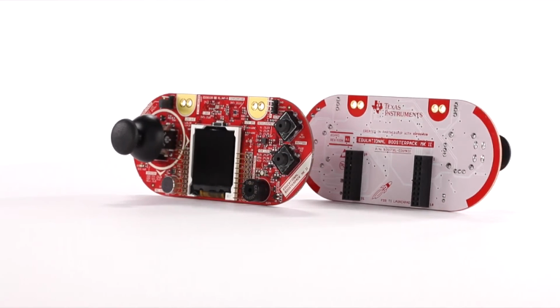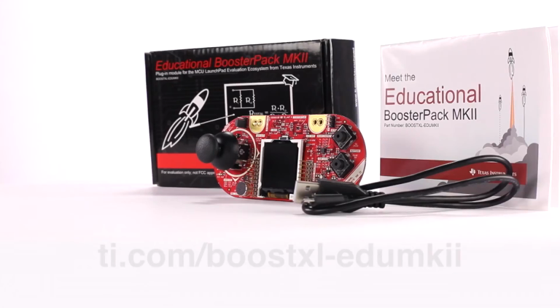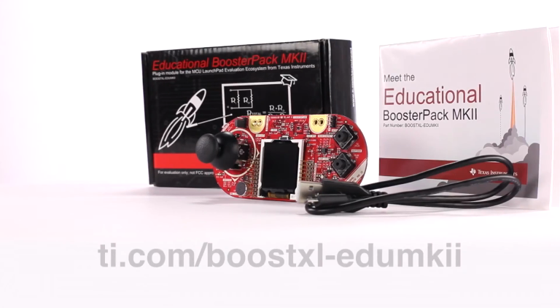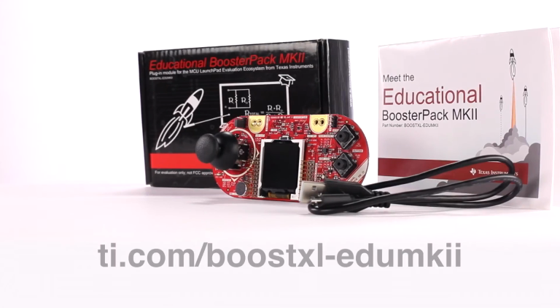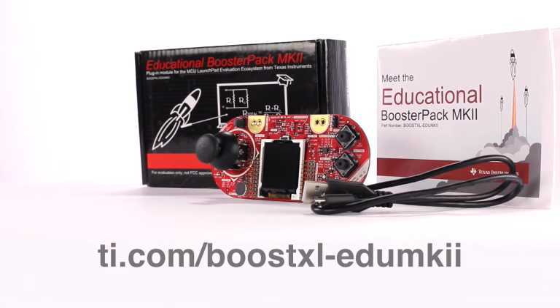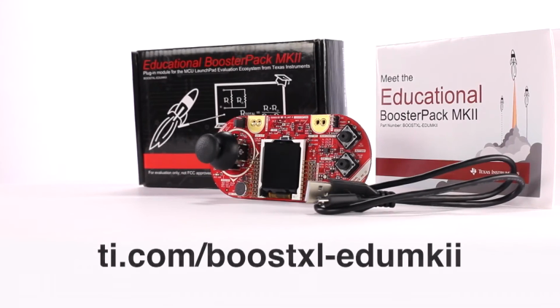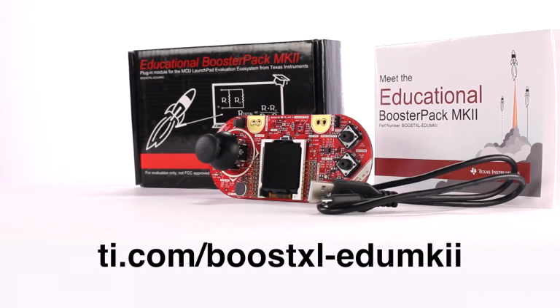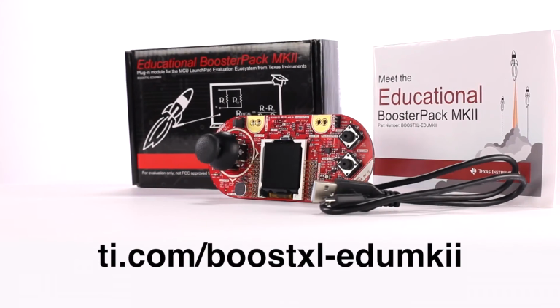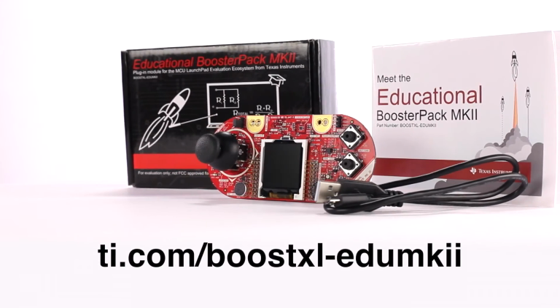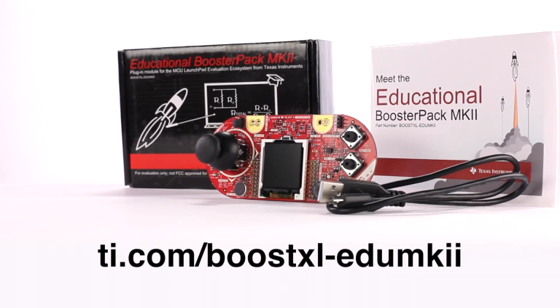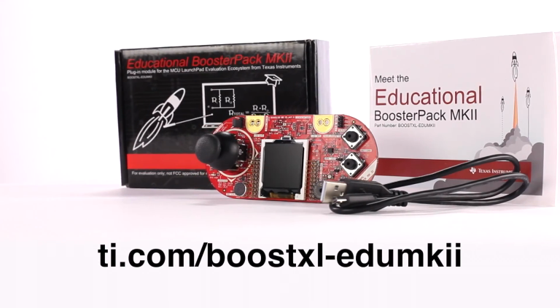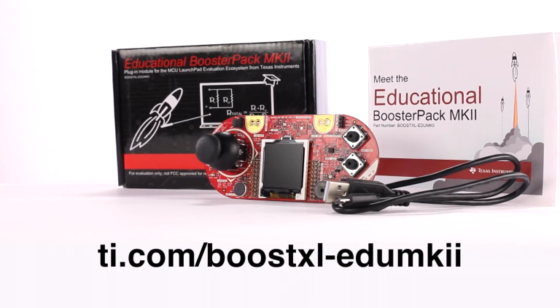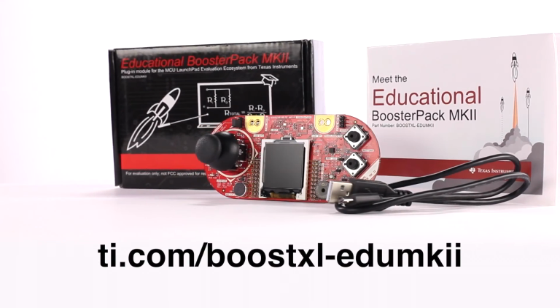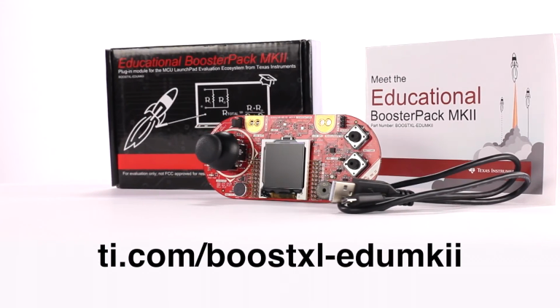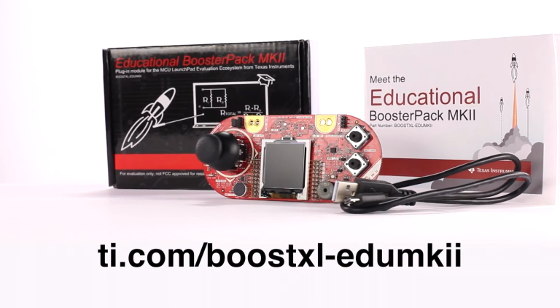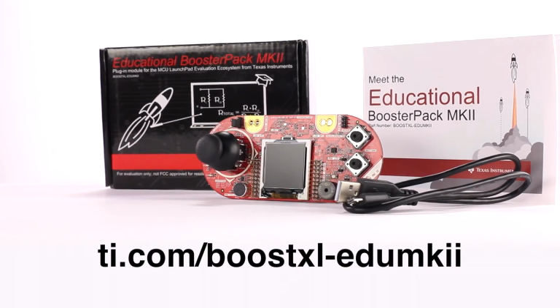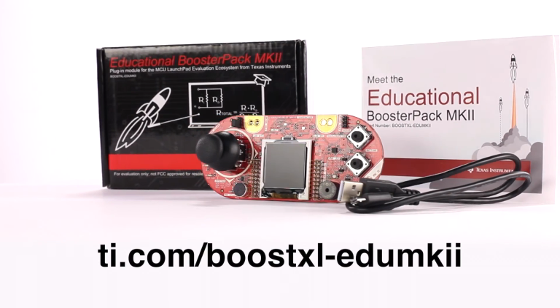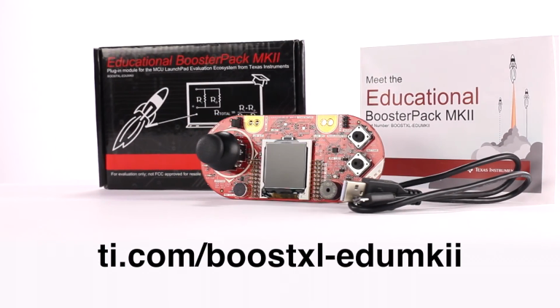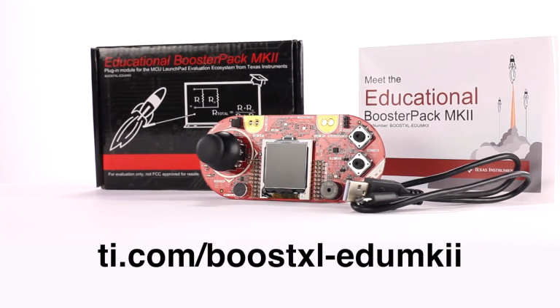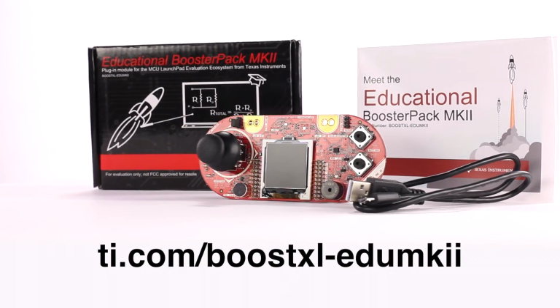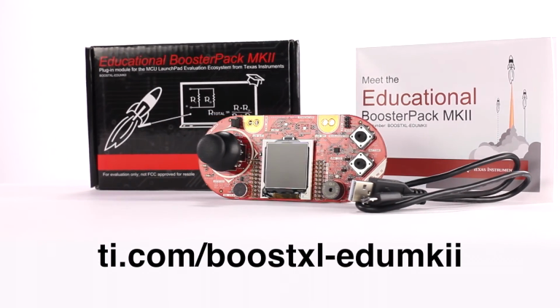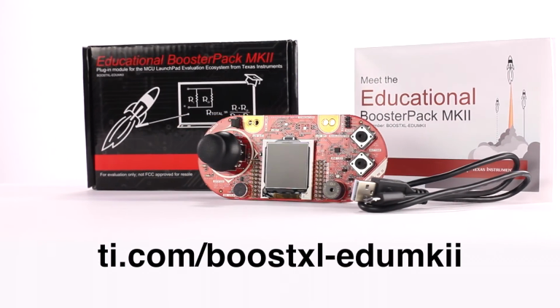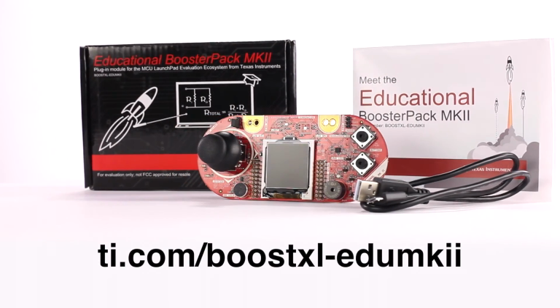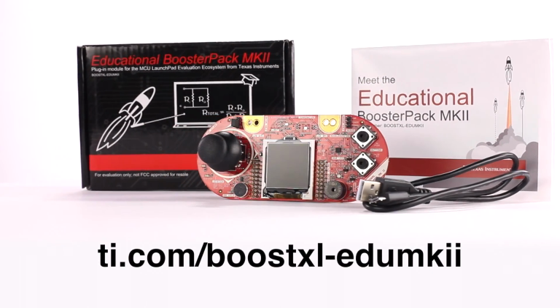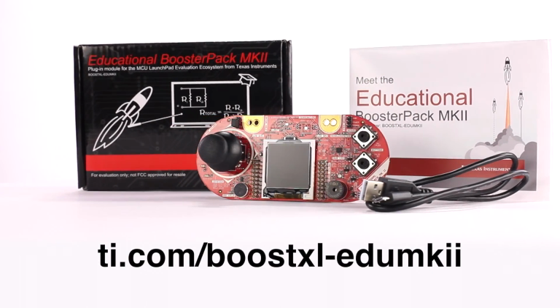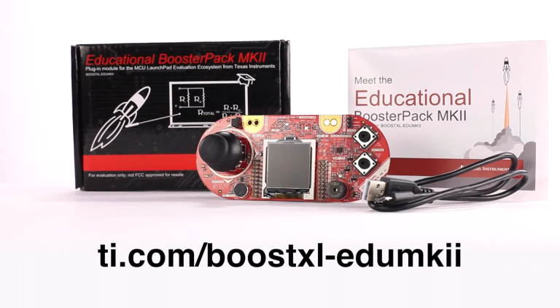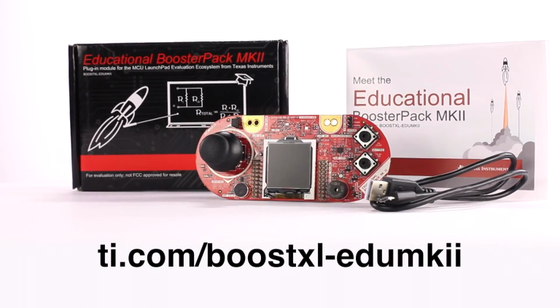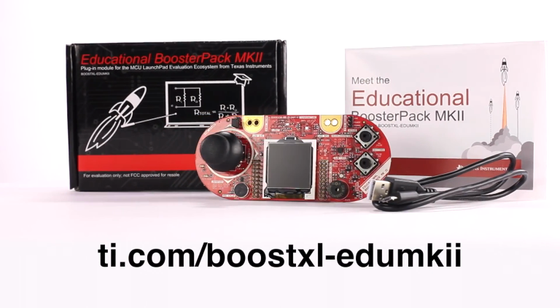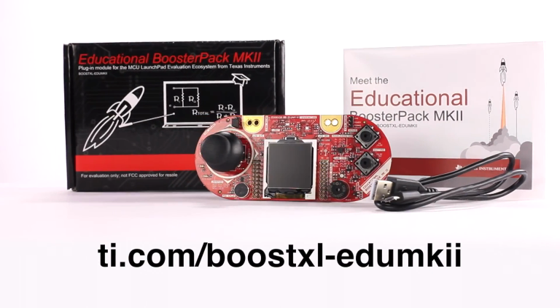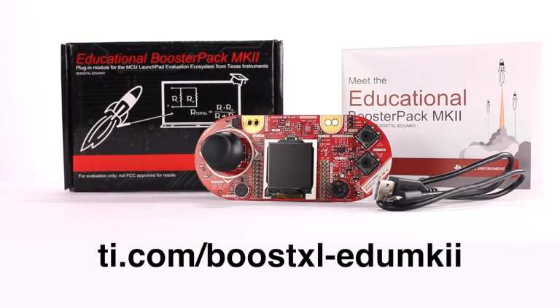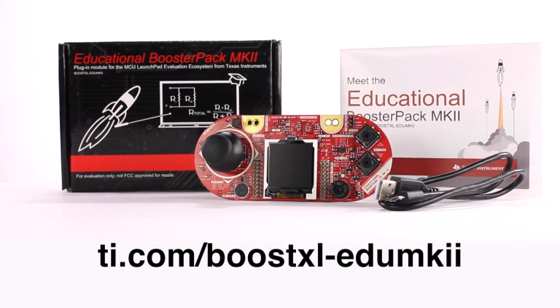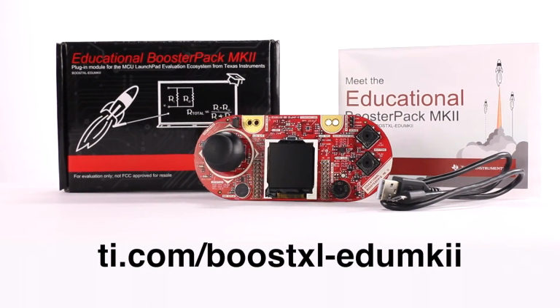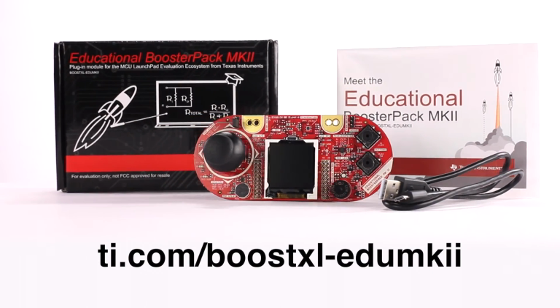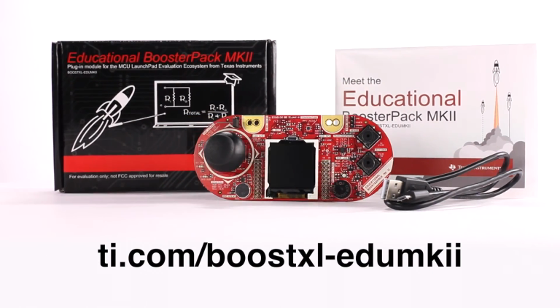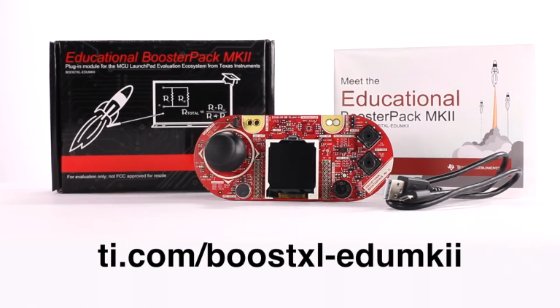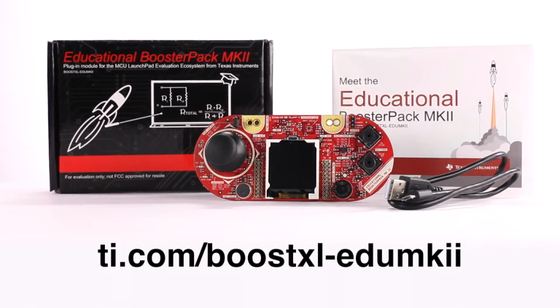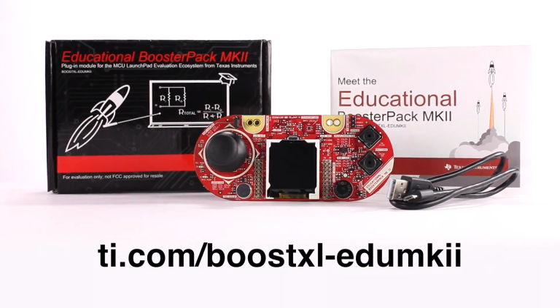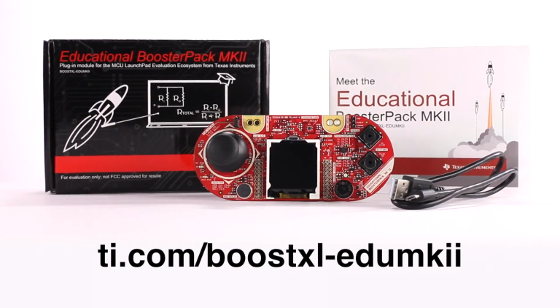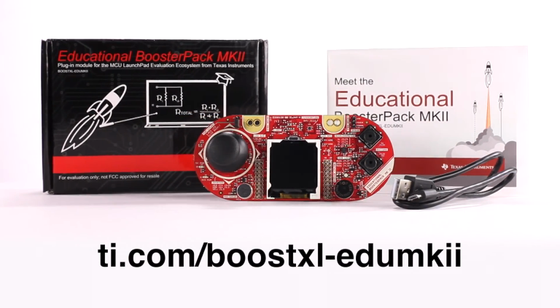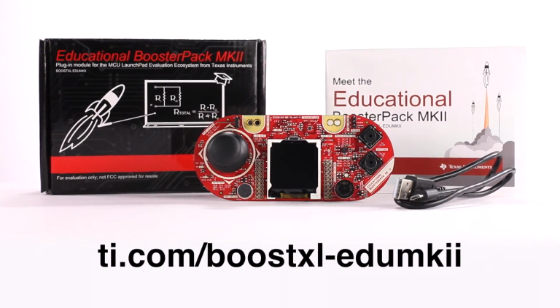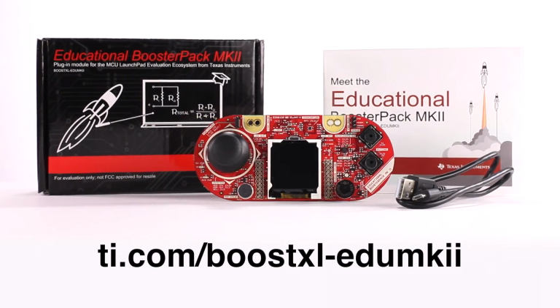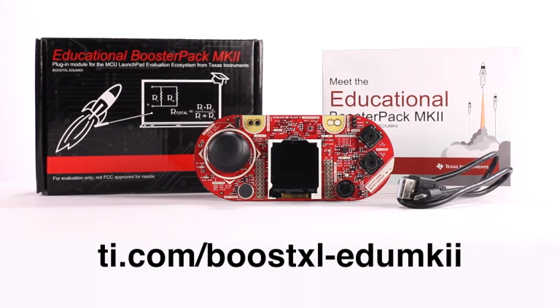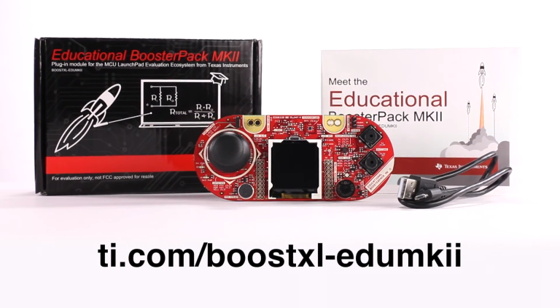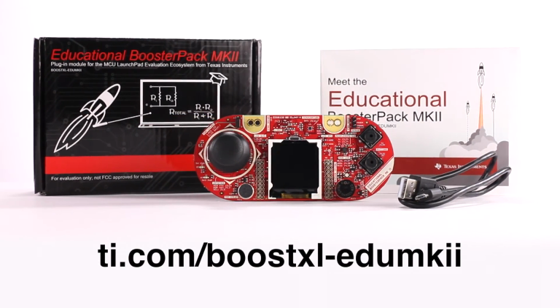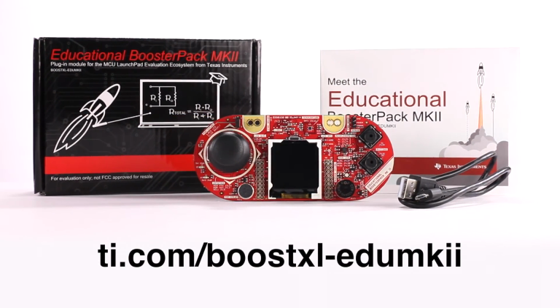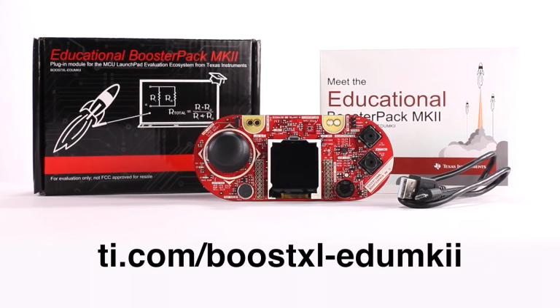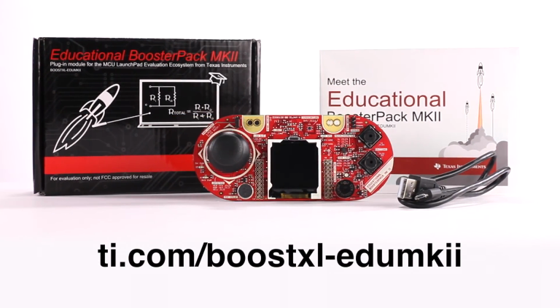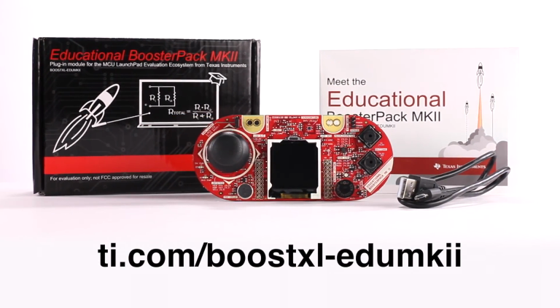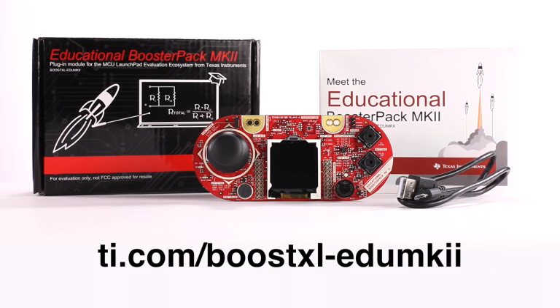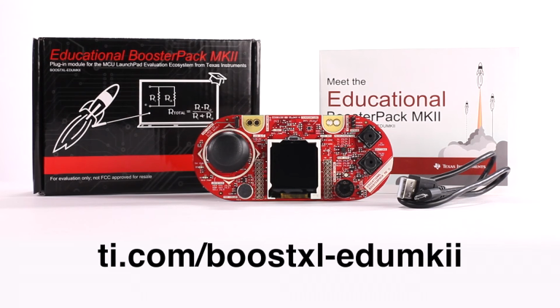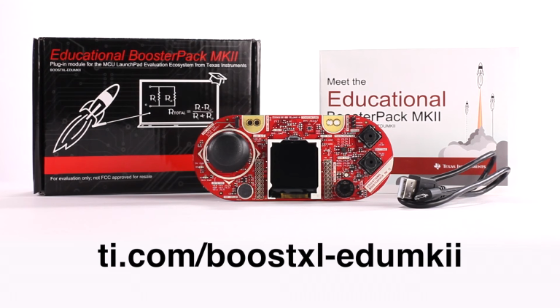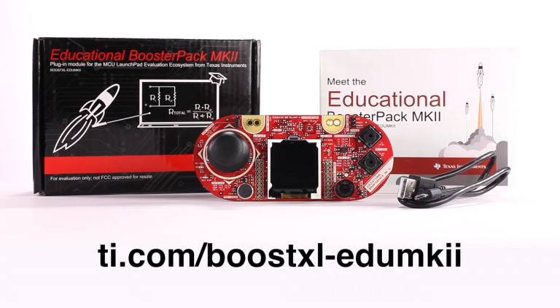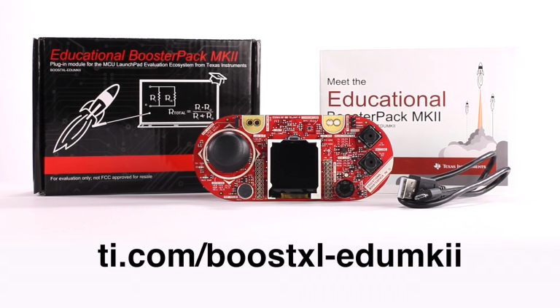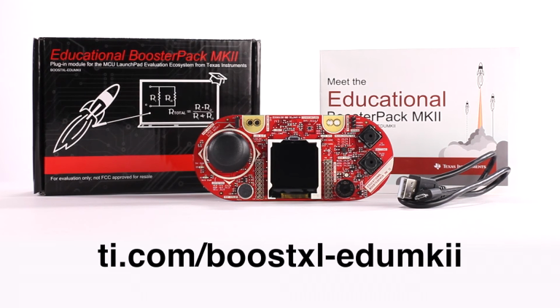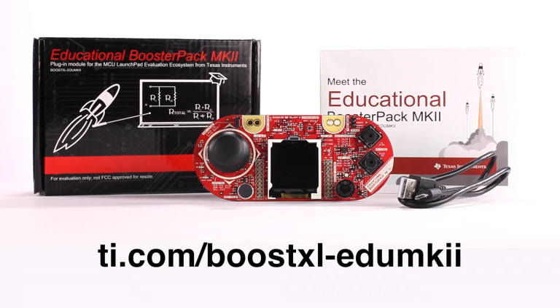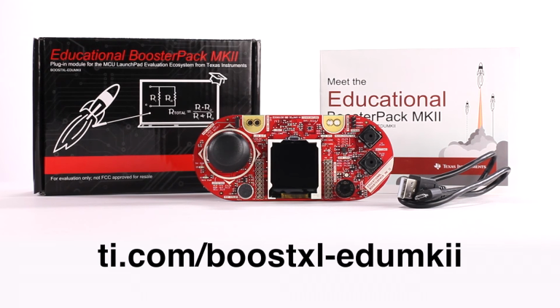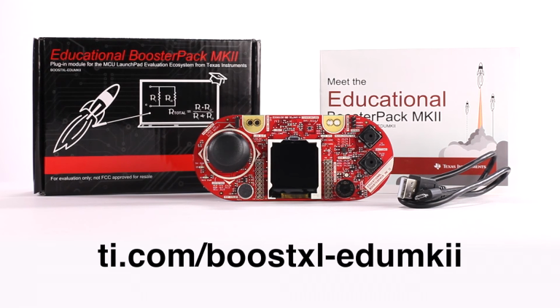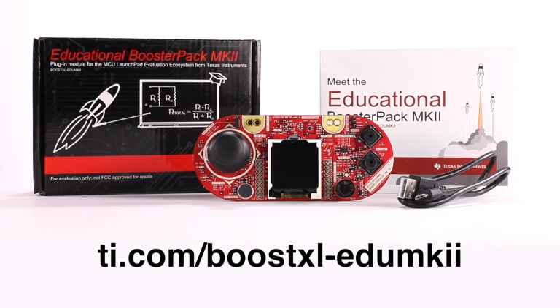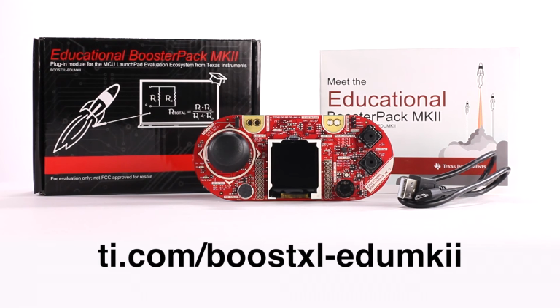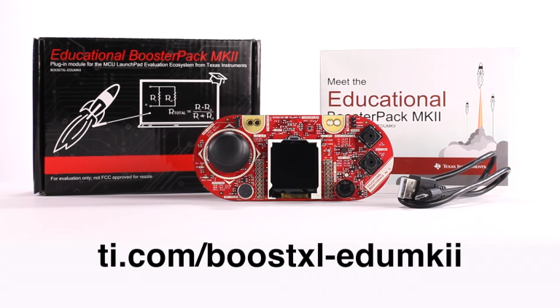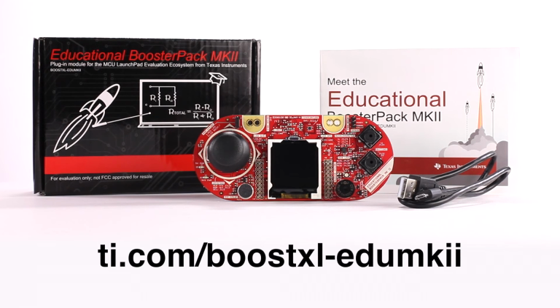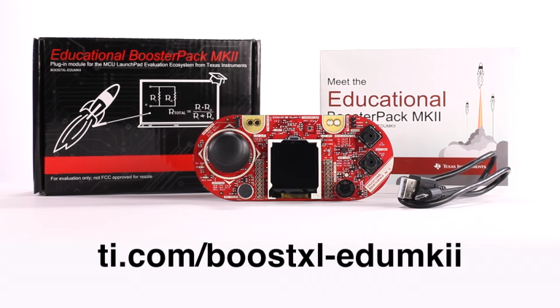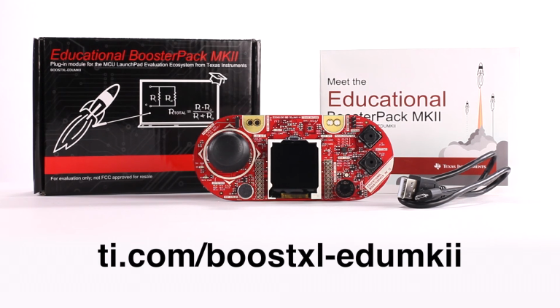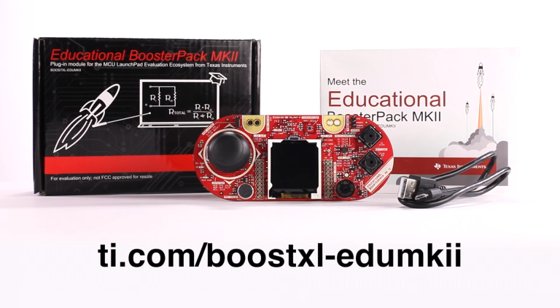For more information, check out ti.com/boostxl-edumk2. Thanks for watching.